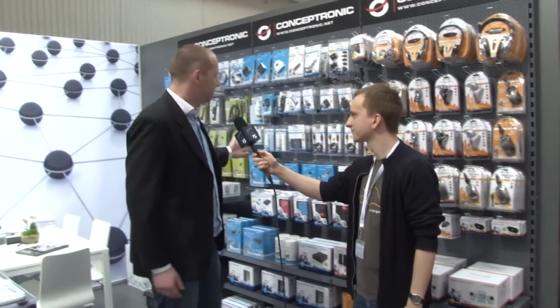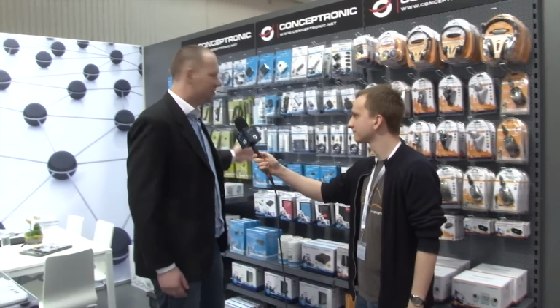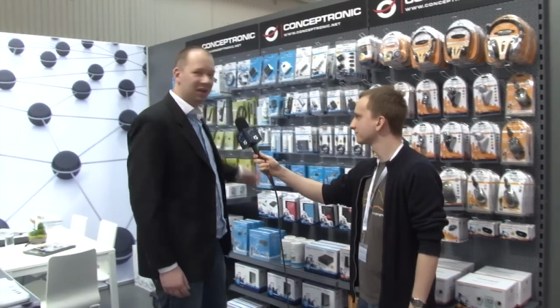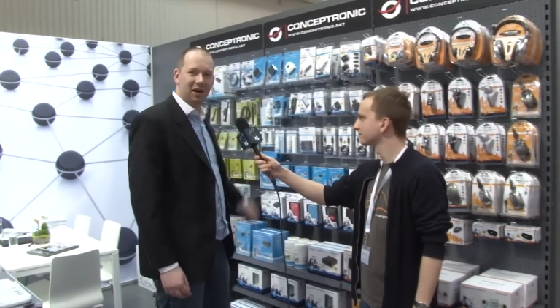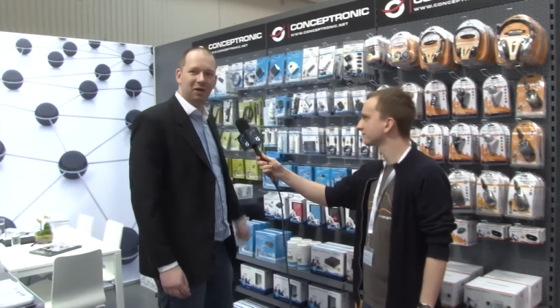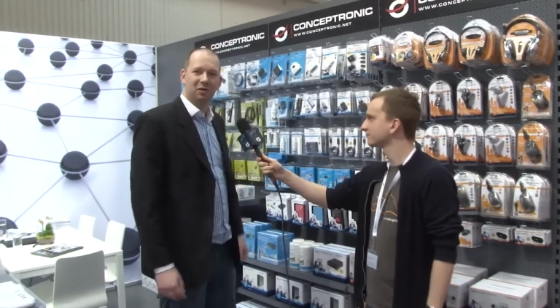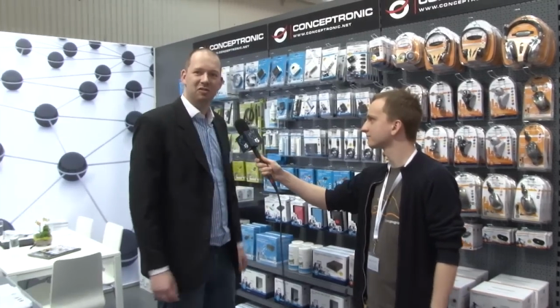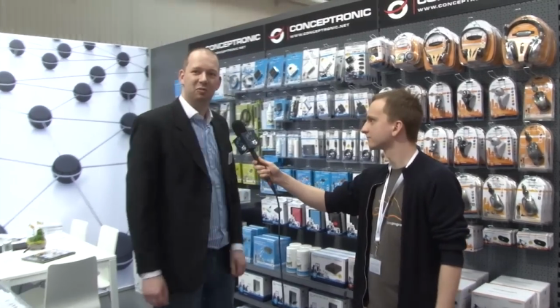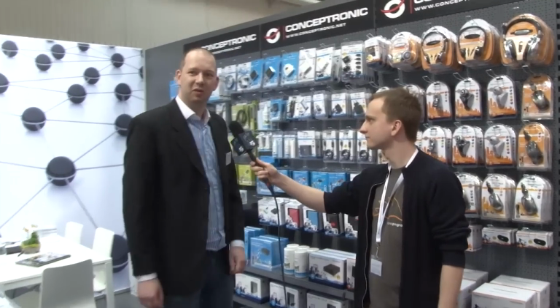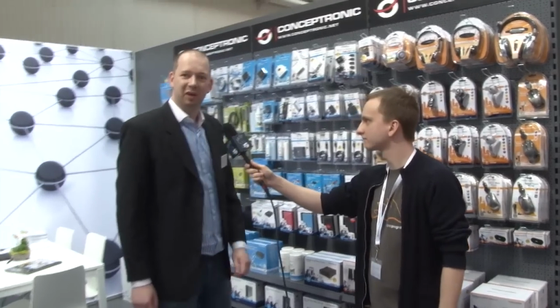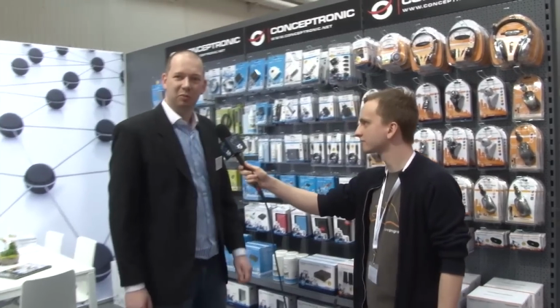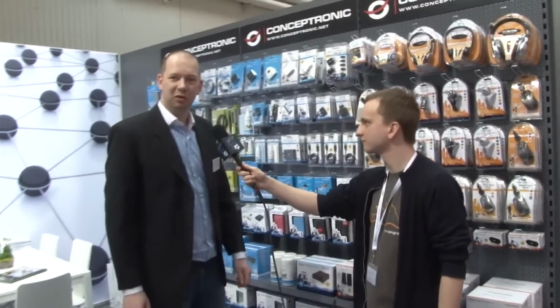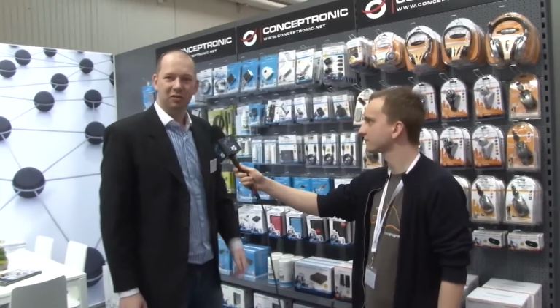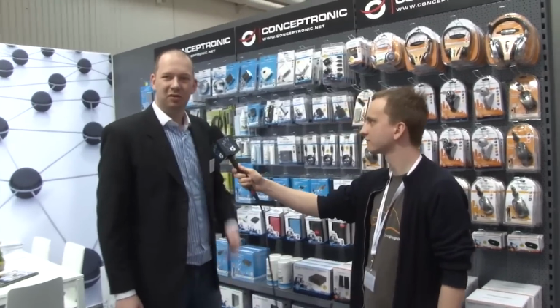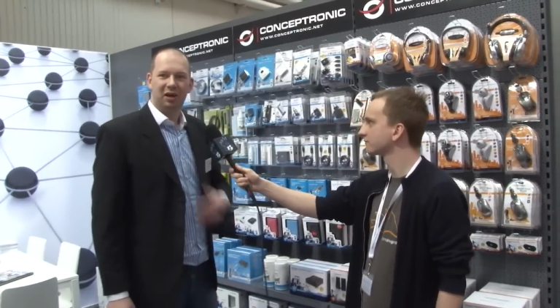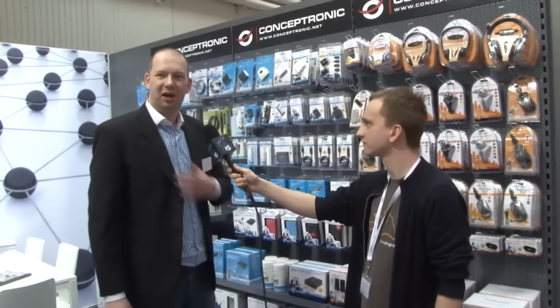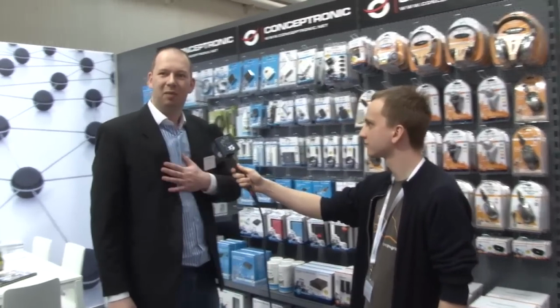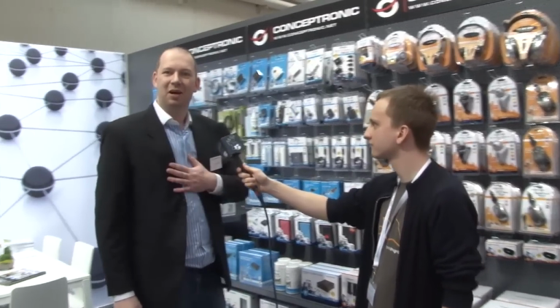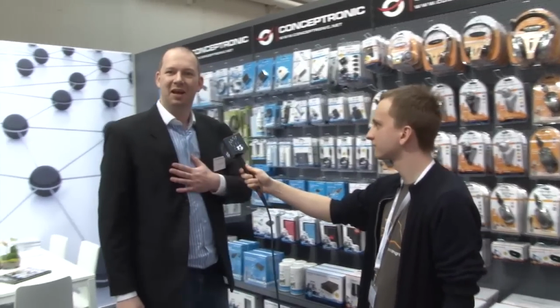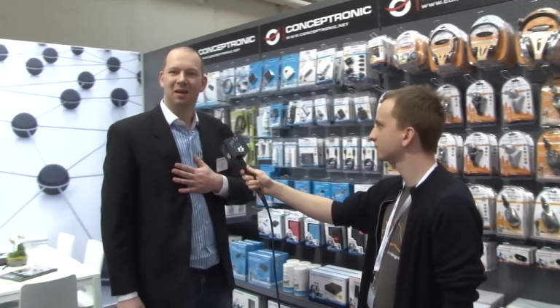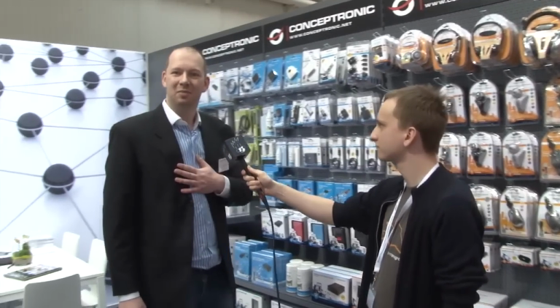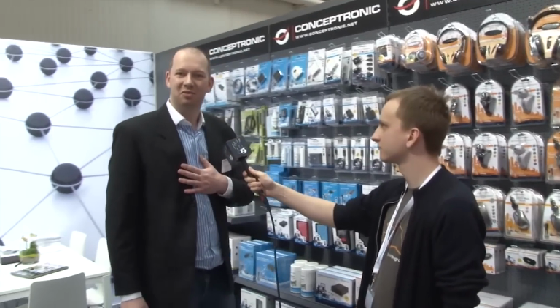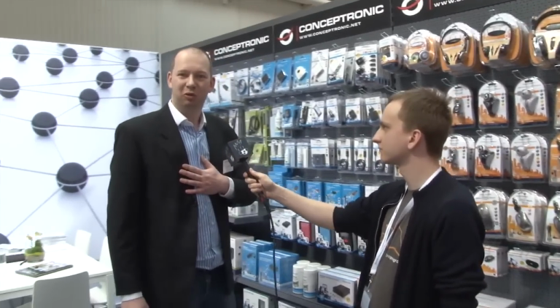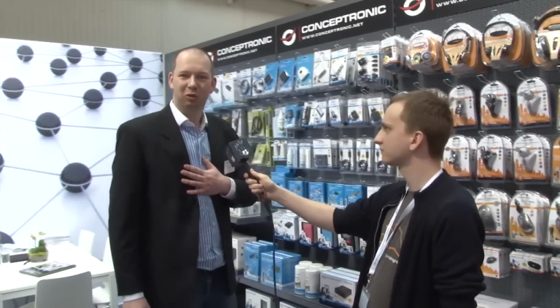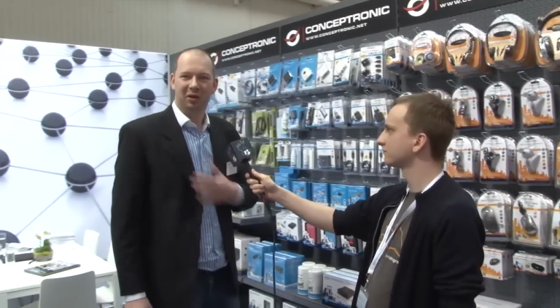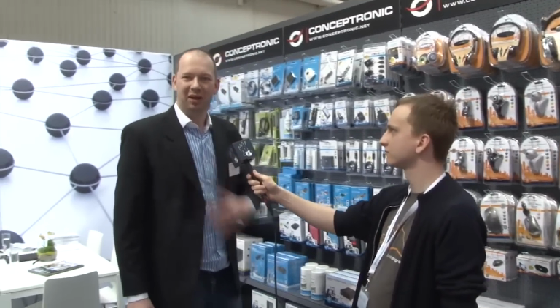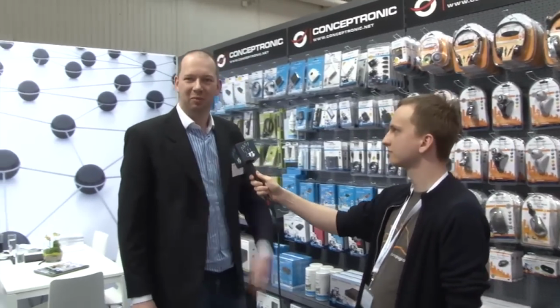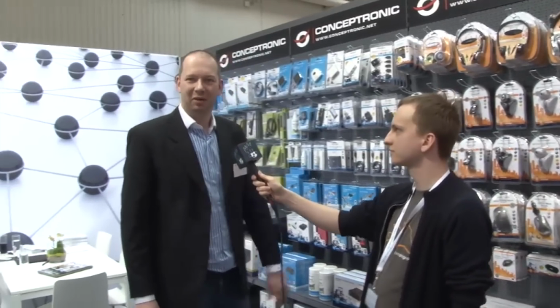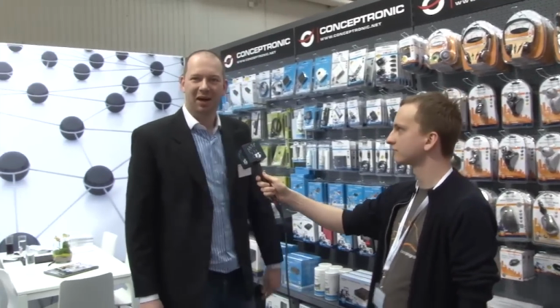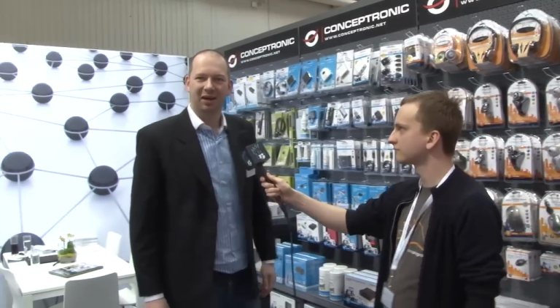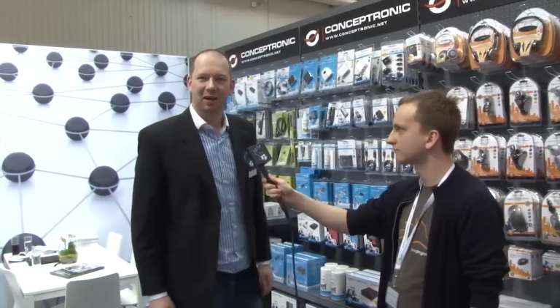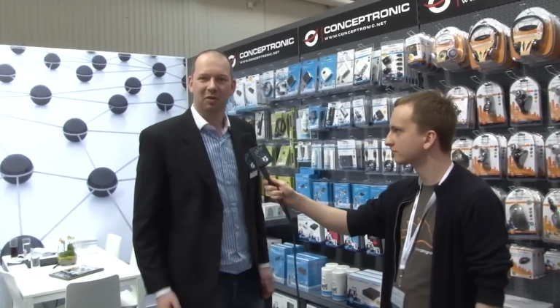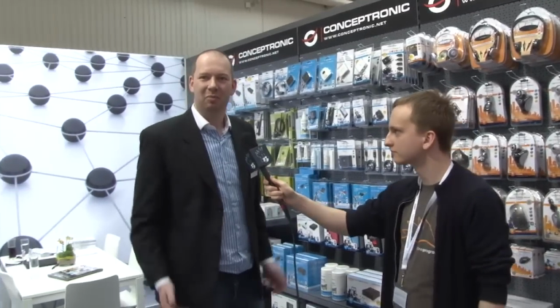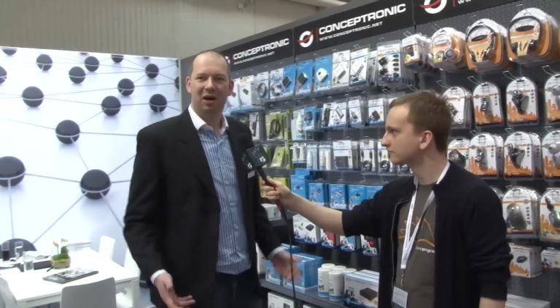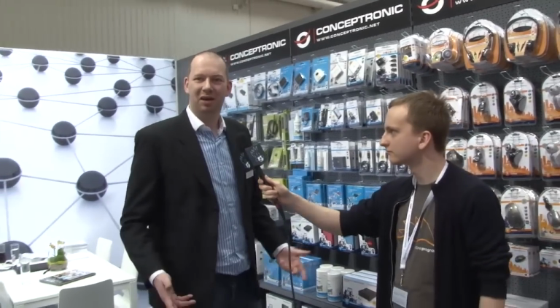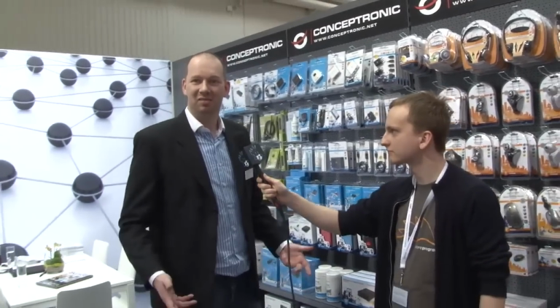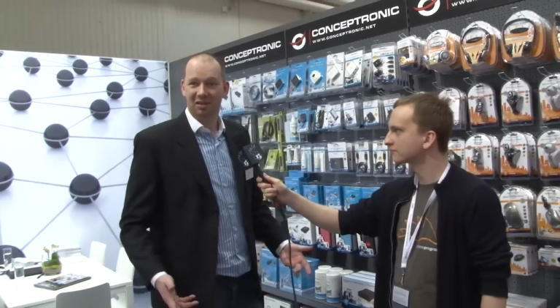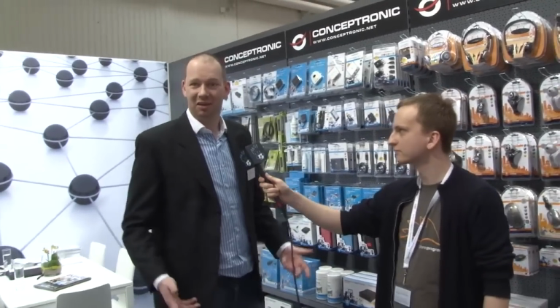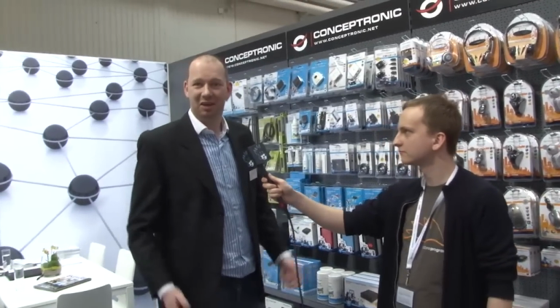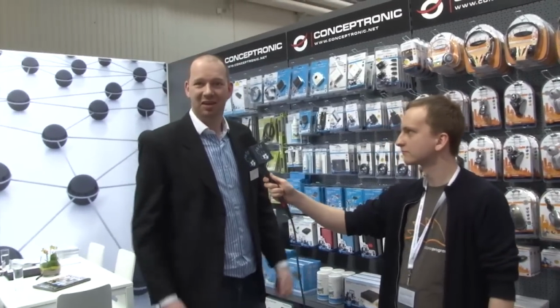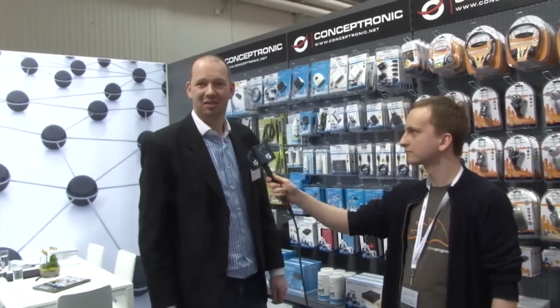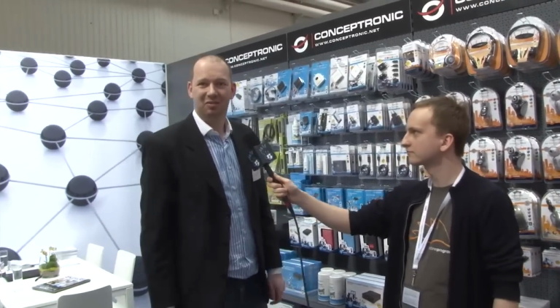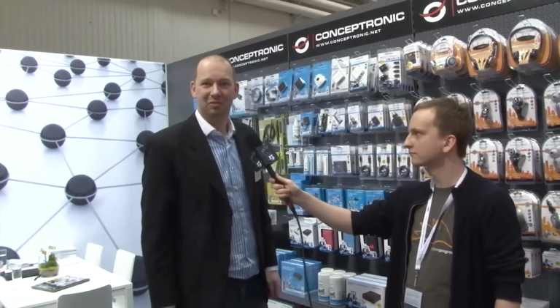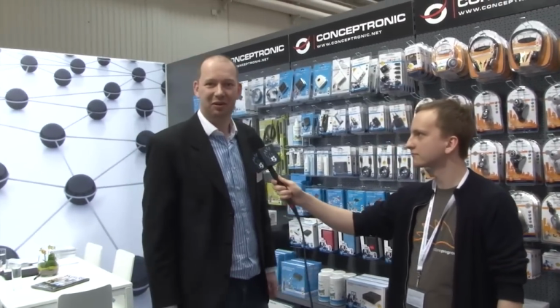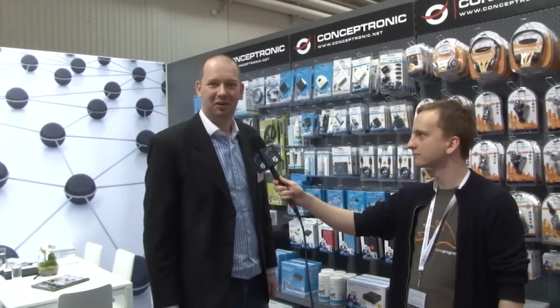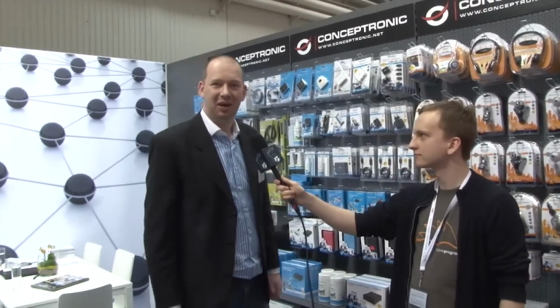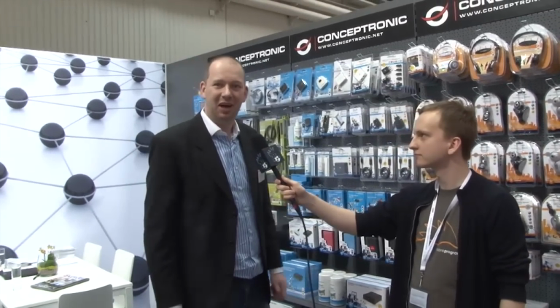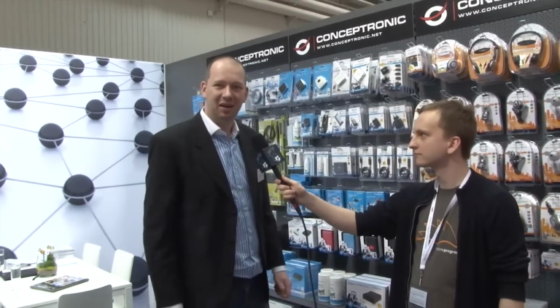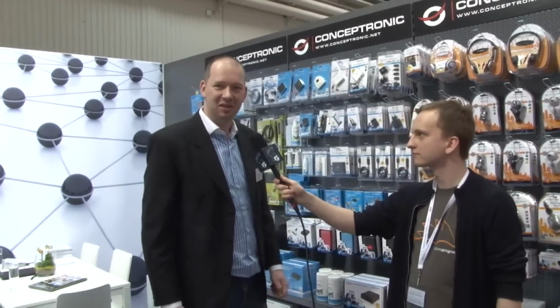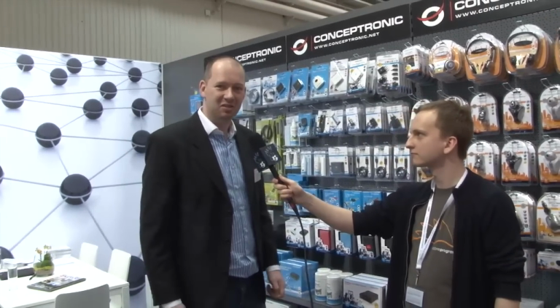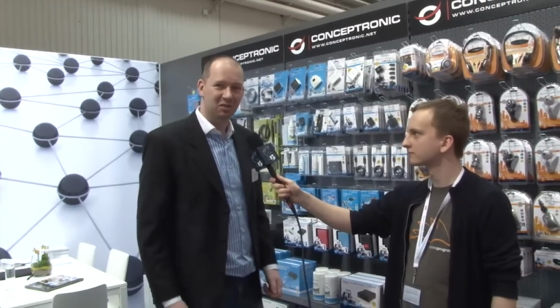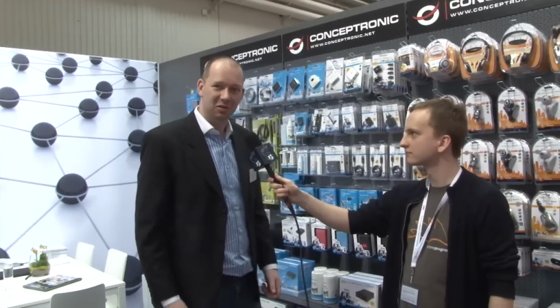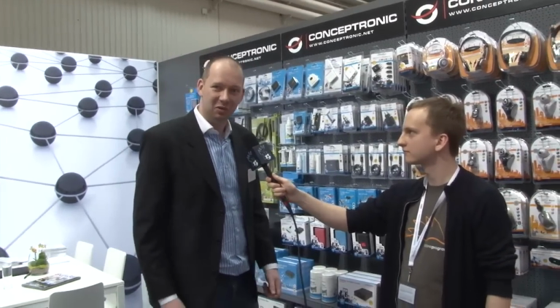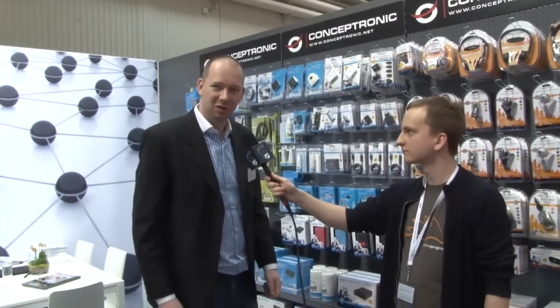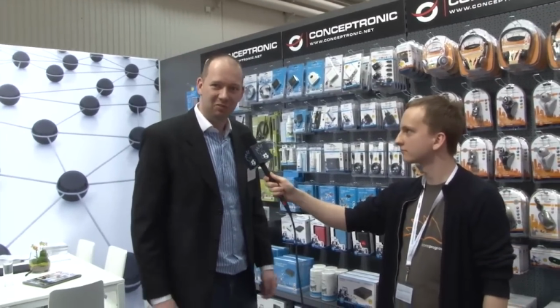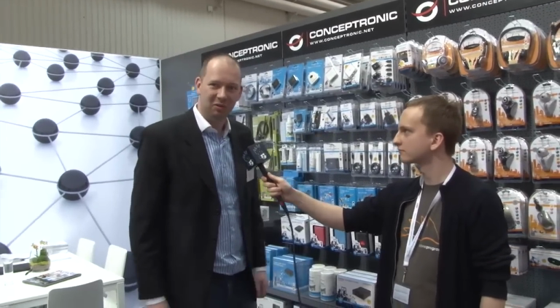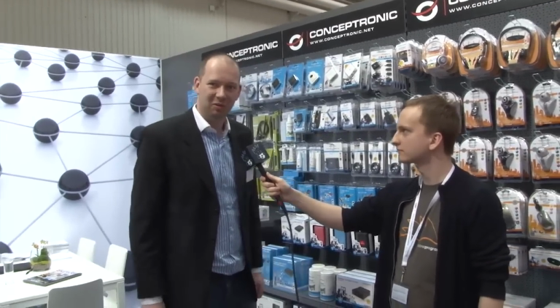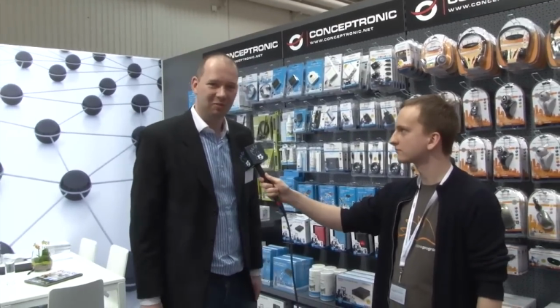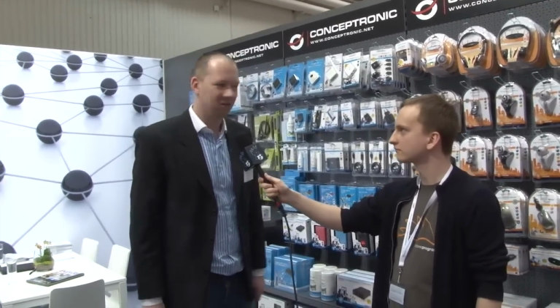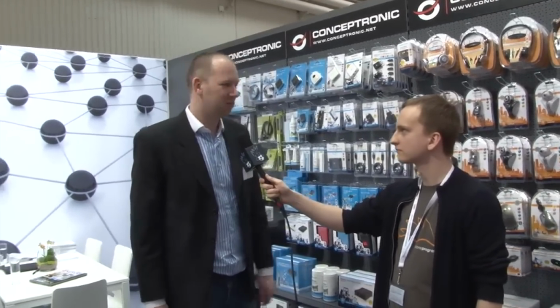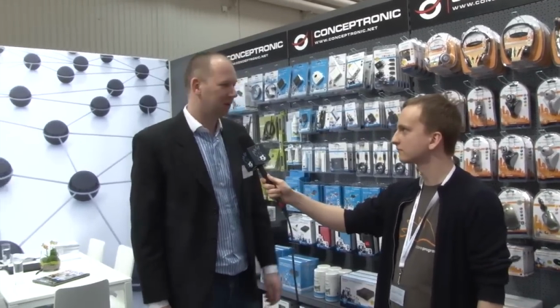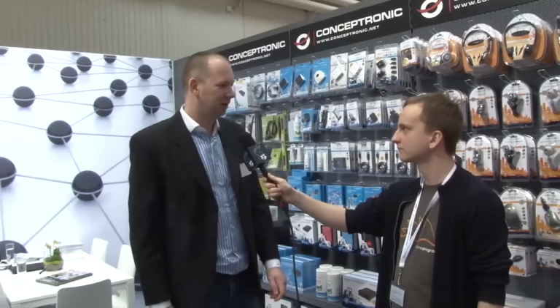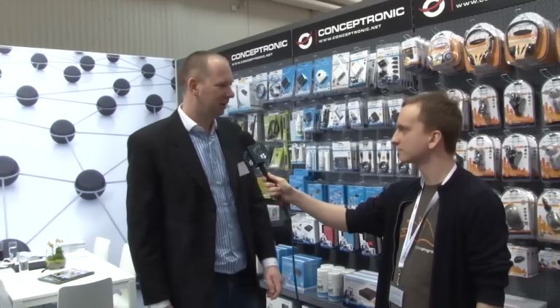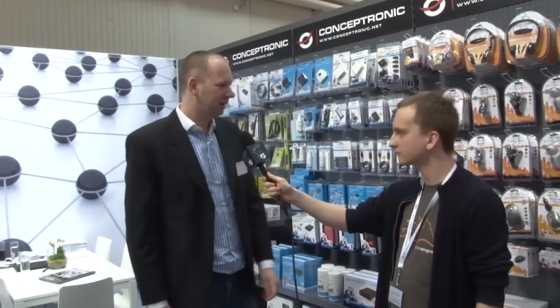This is the Conceptronic booth. My name is Ruhl Brandenbark. I'm the marketing director for Eastern Europe for Conceptronic.